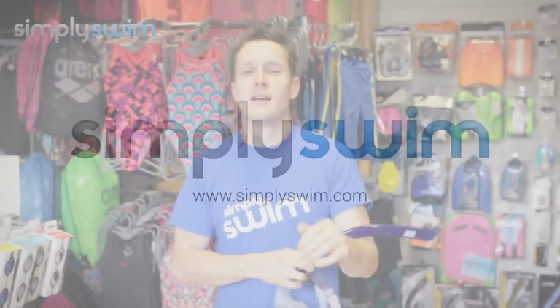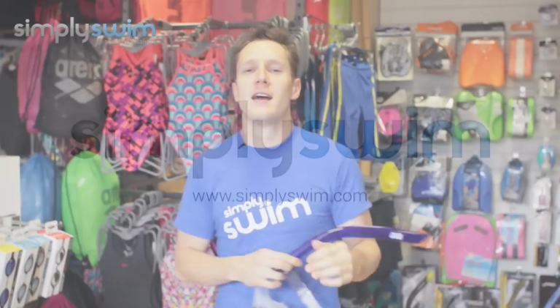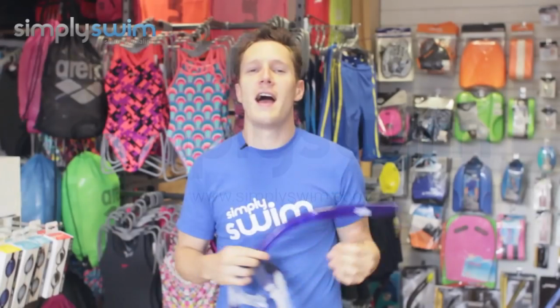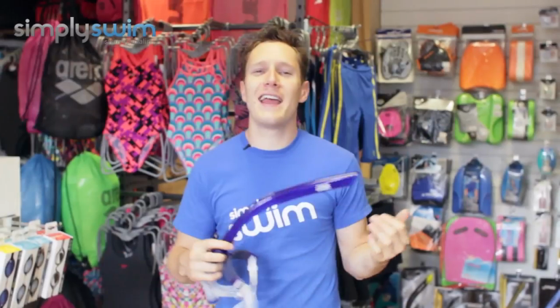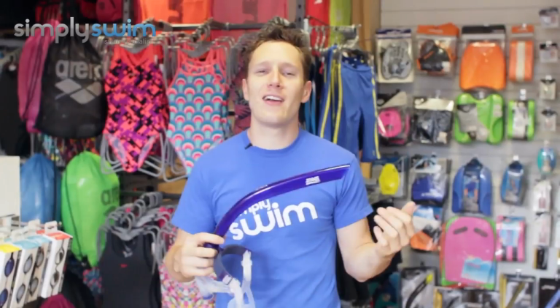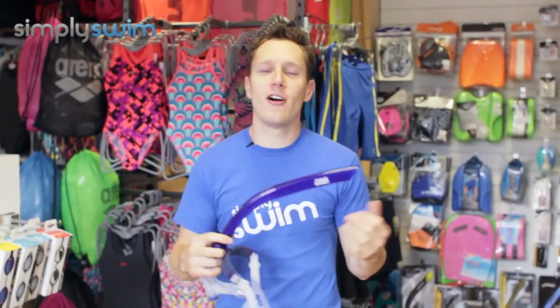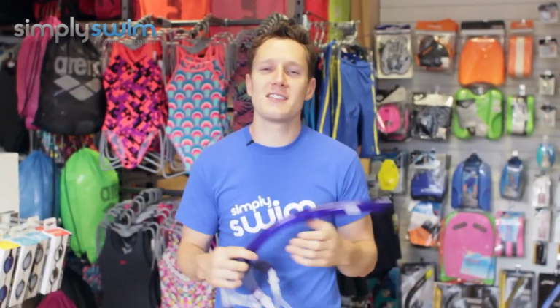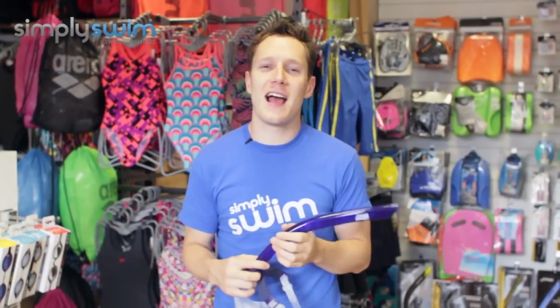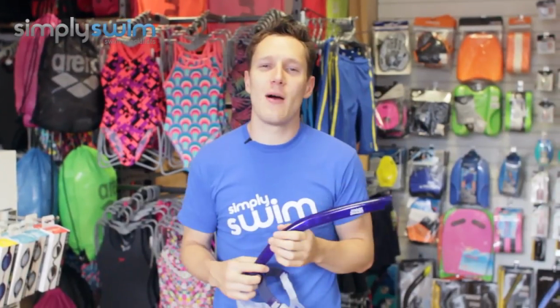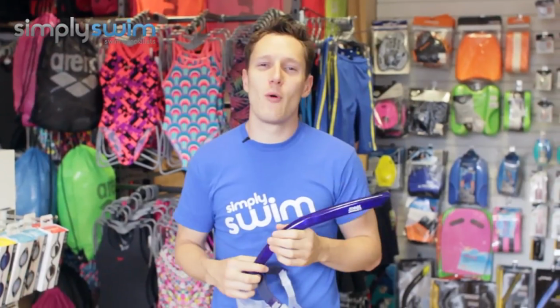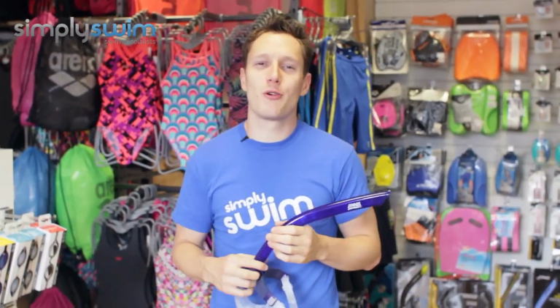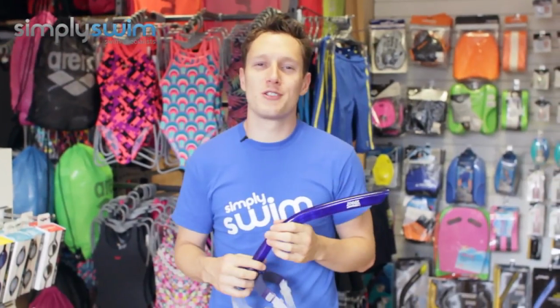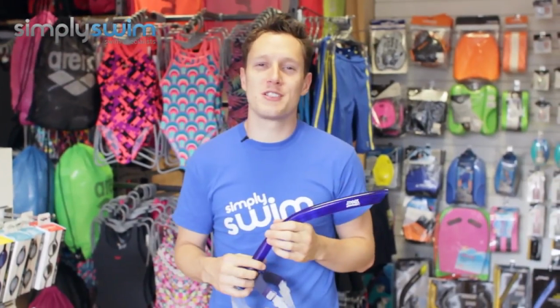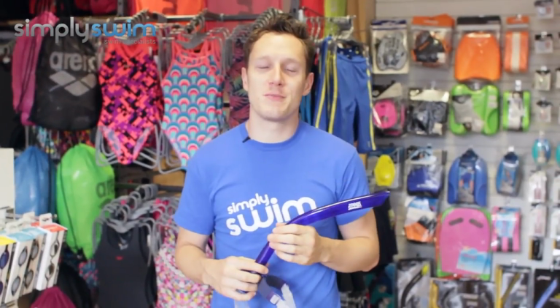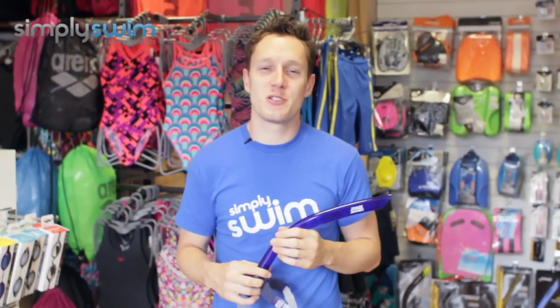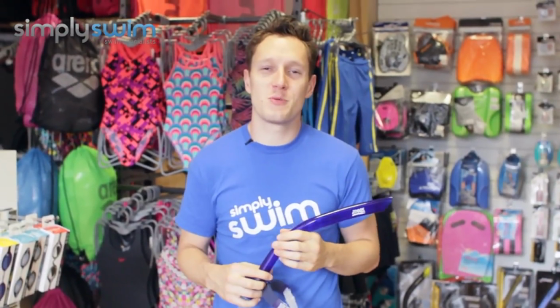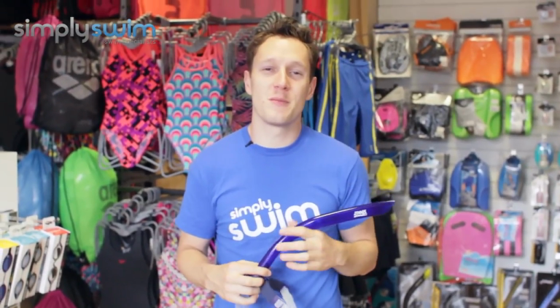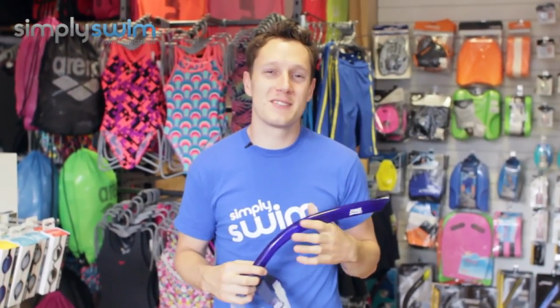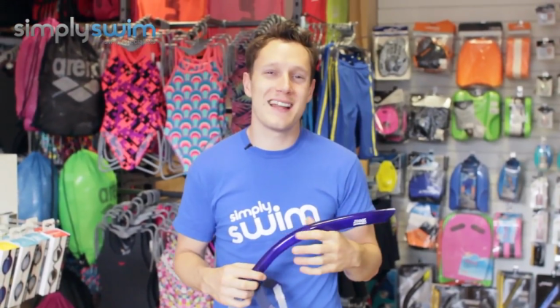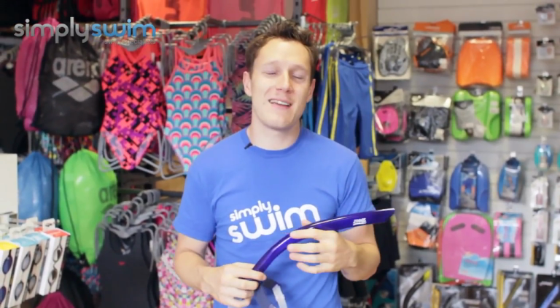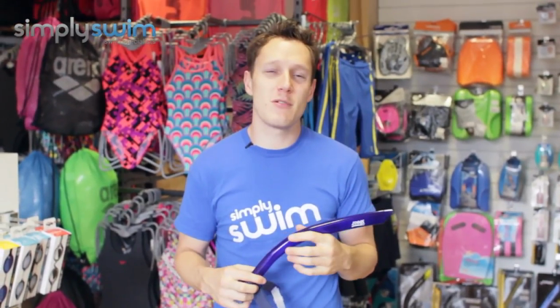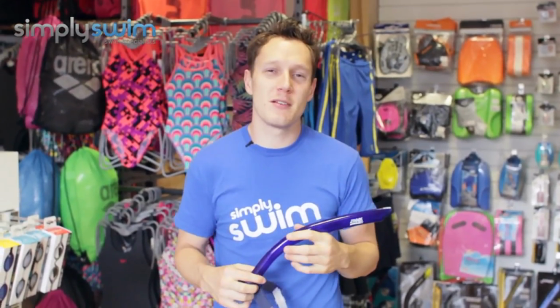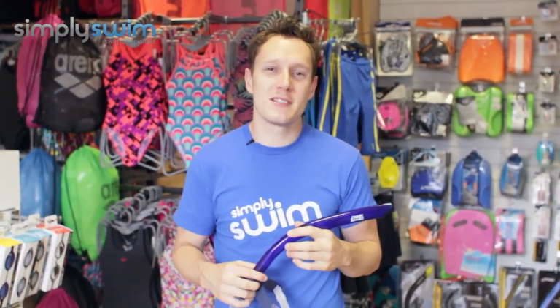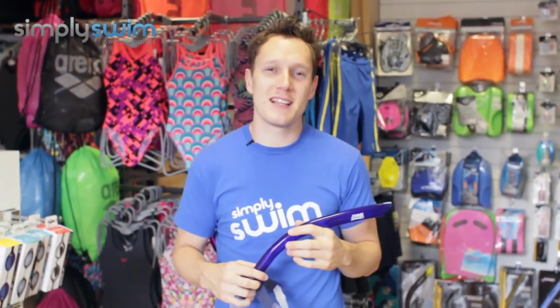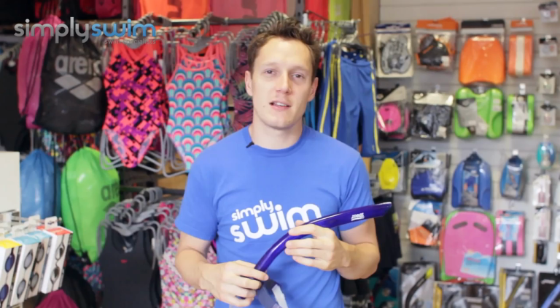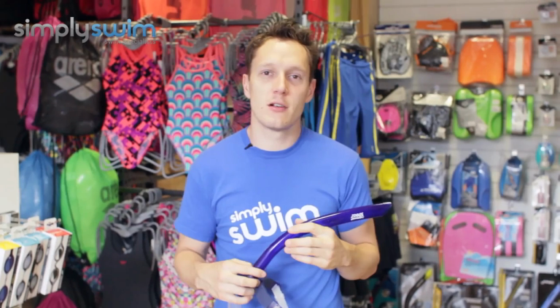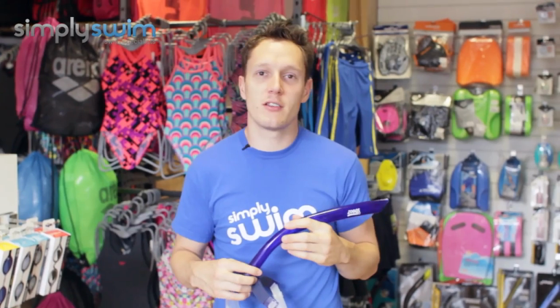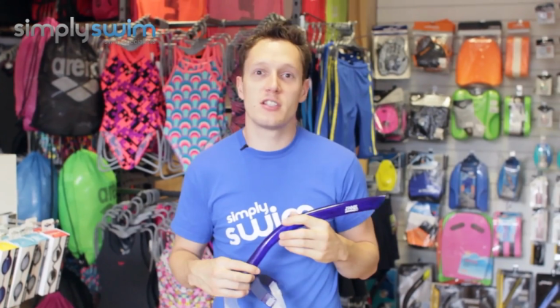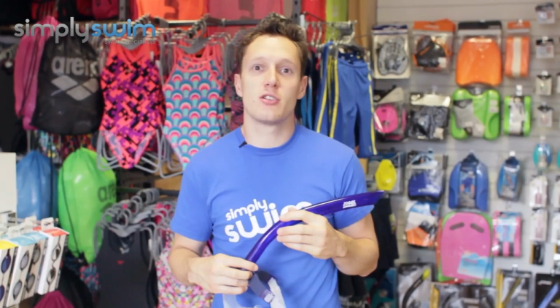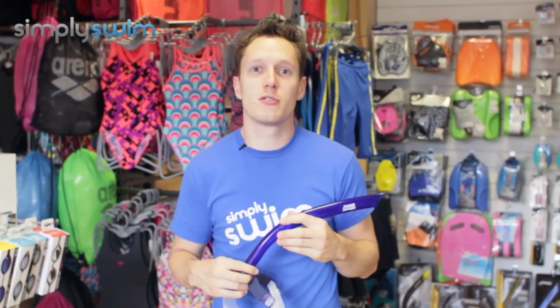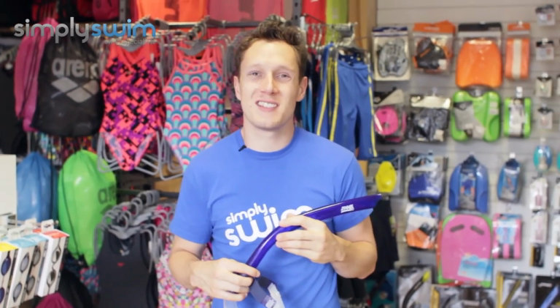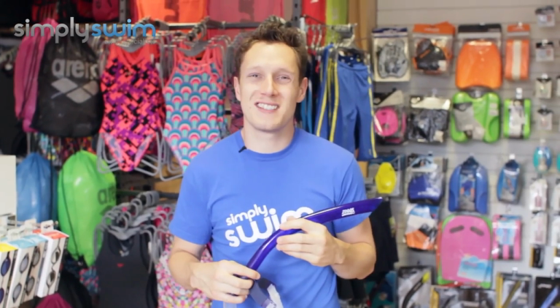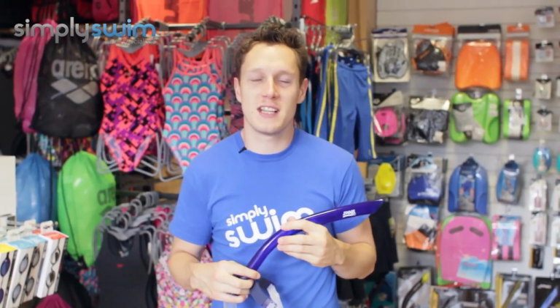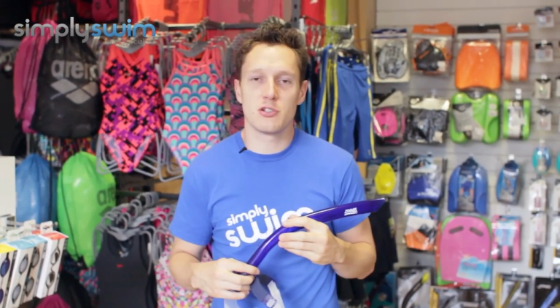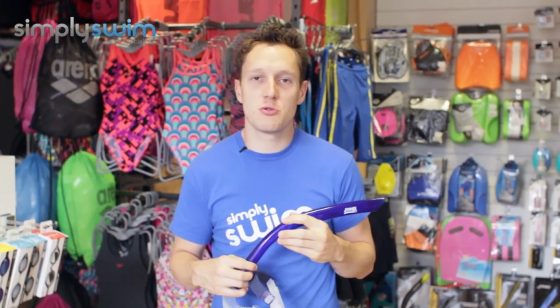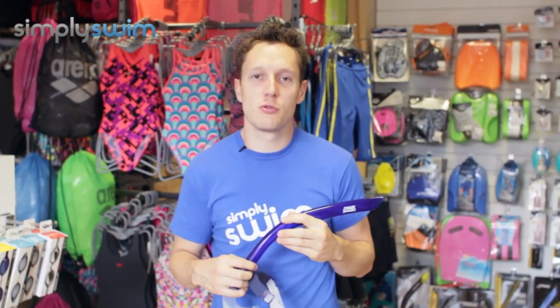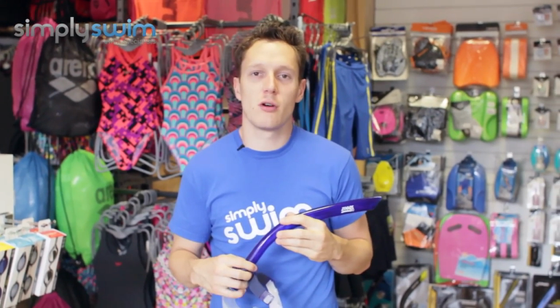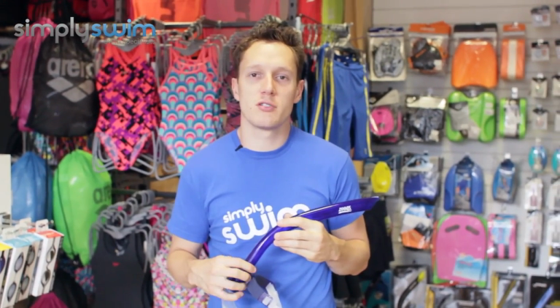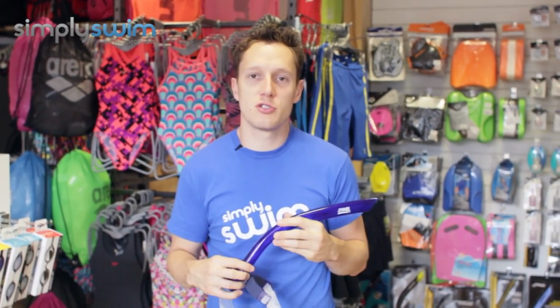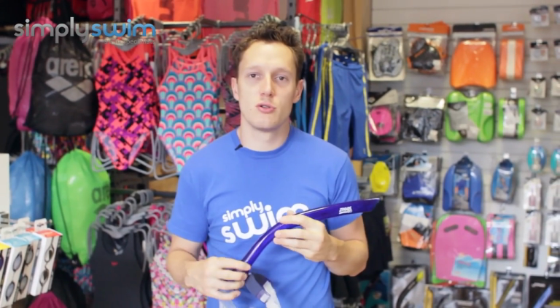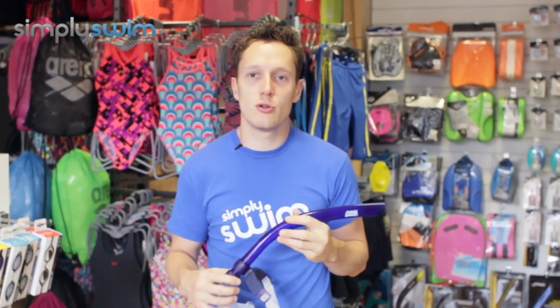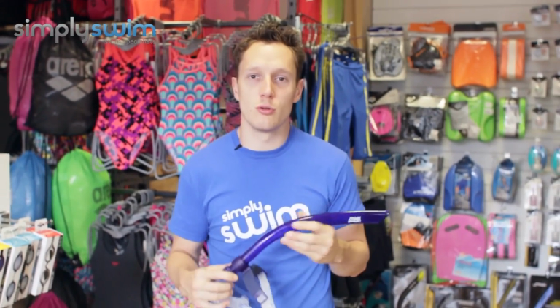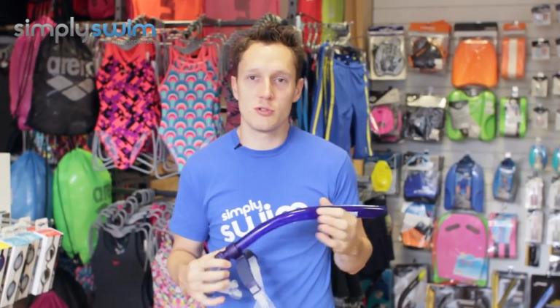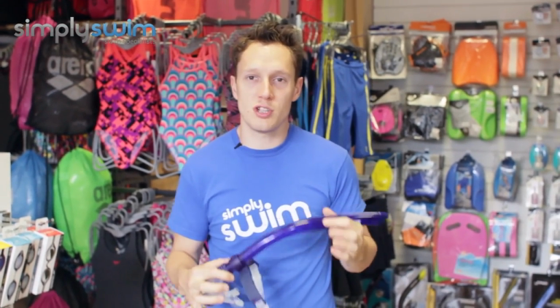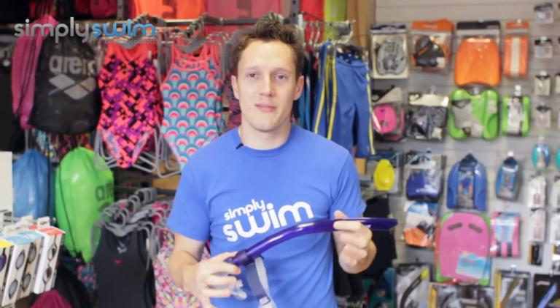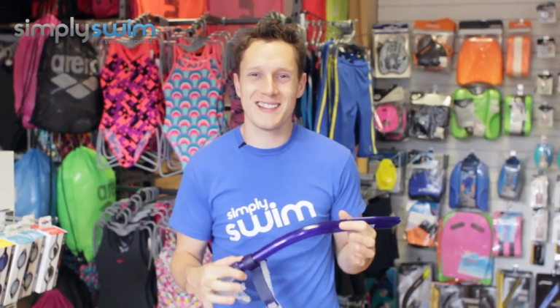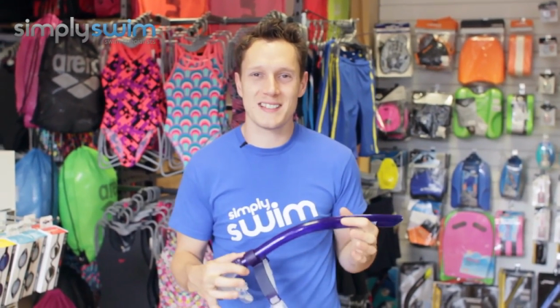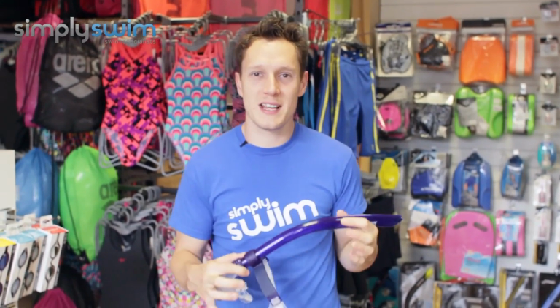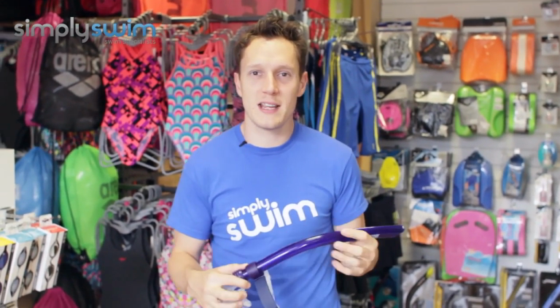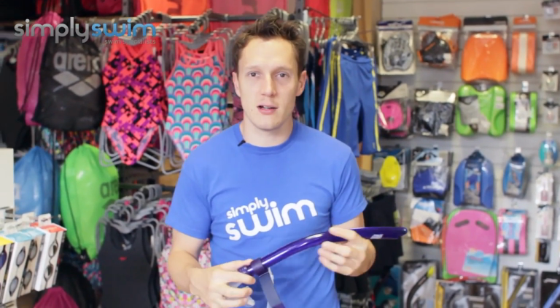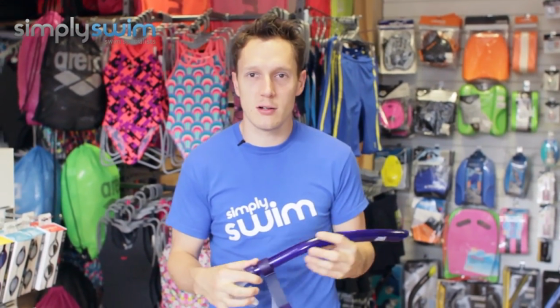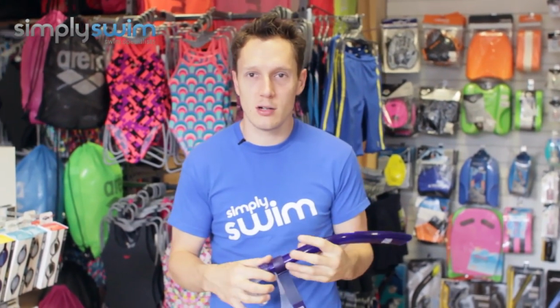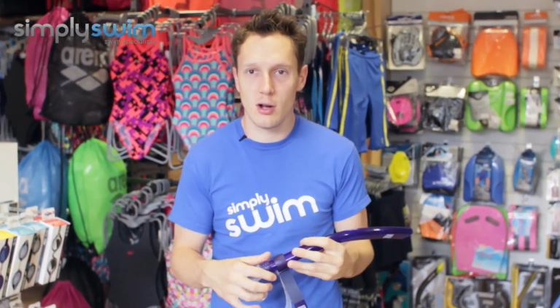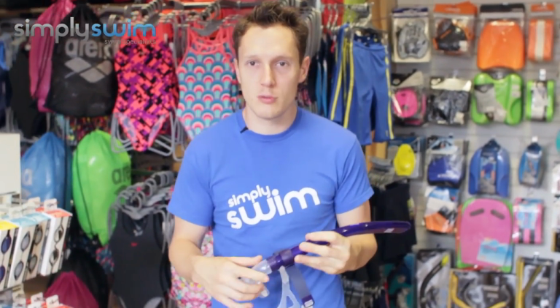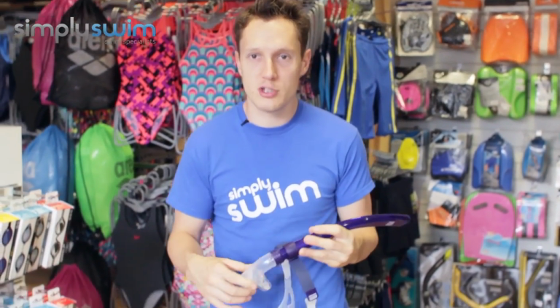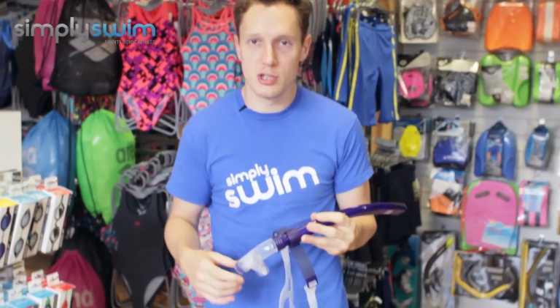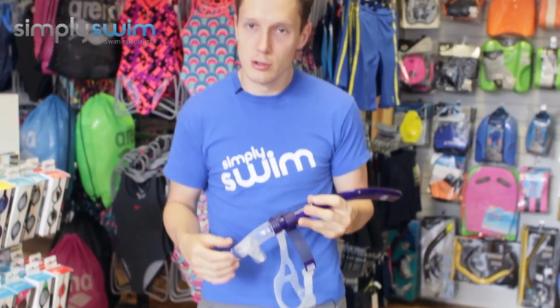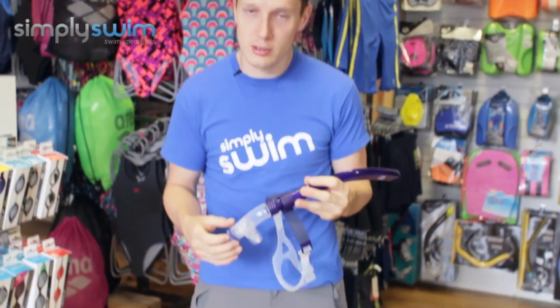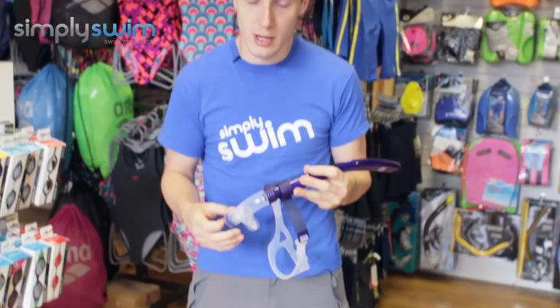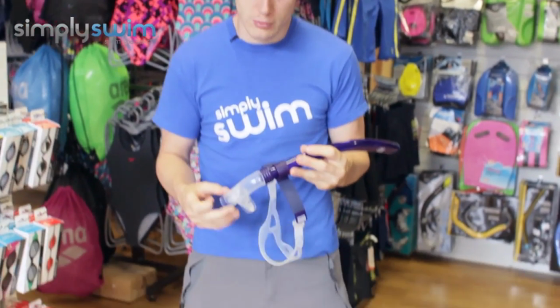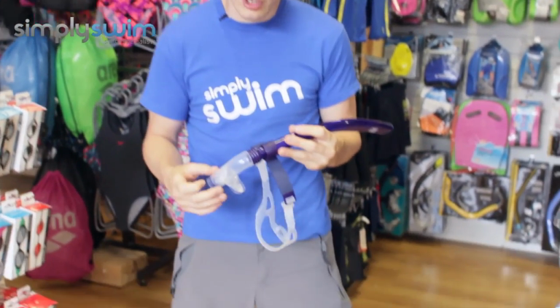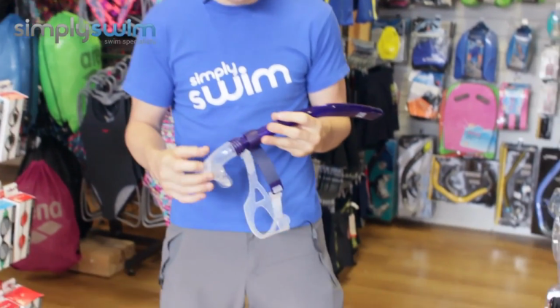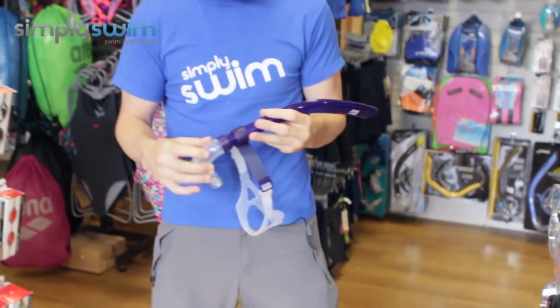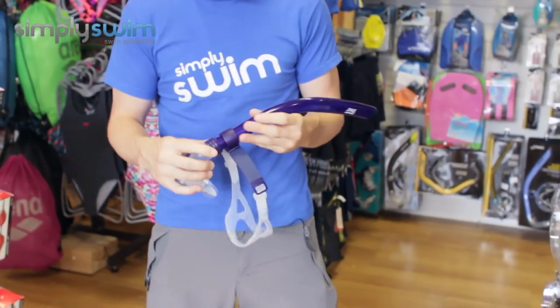Hey guys and welcome to Simply Swim. Today we're going to be taking a look at the Zog's Central Line Snorkel. Let's take a closer look now.